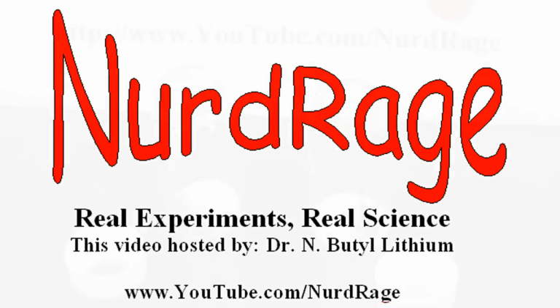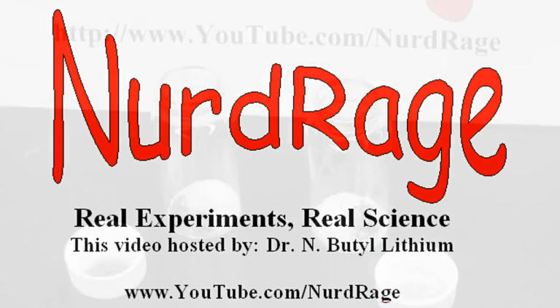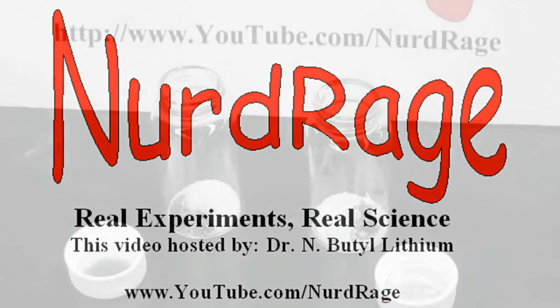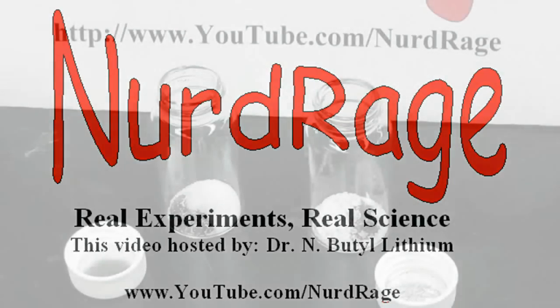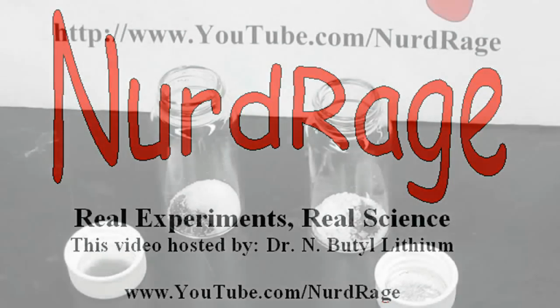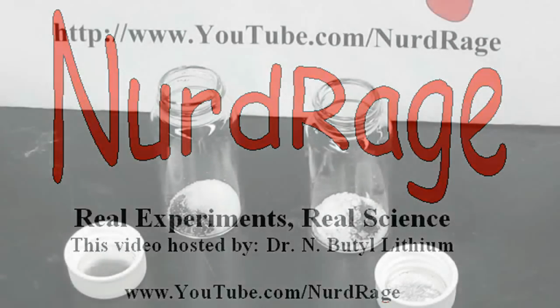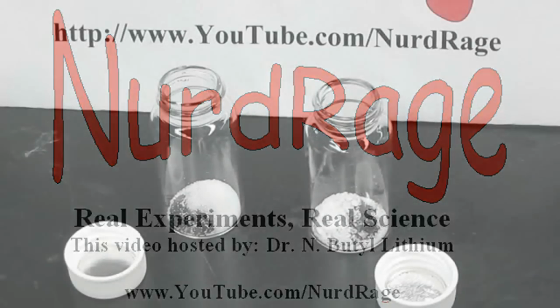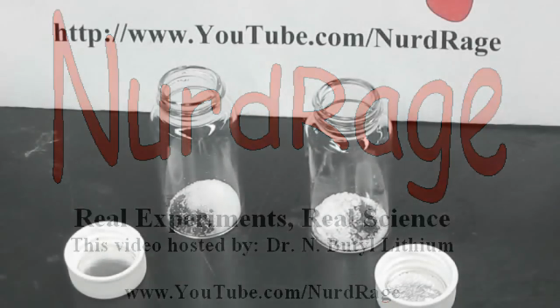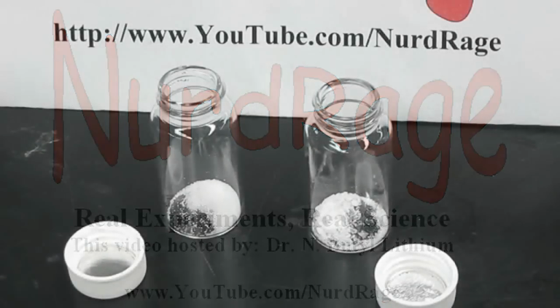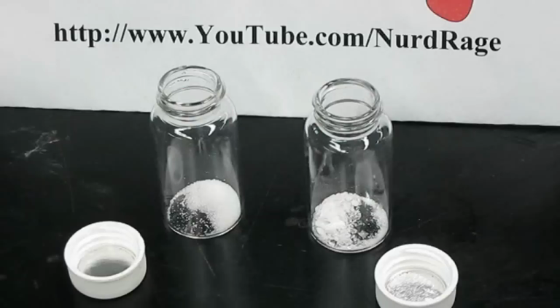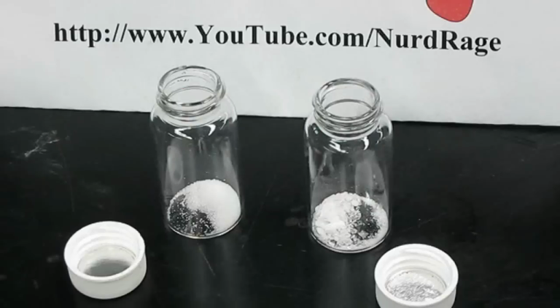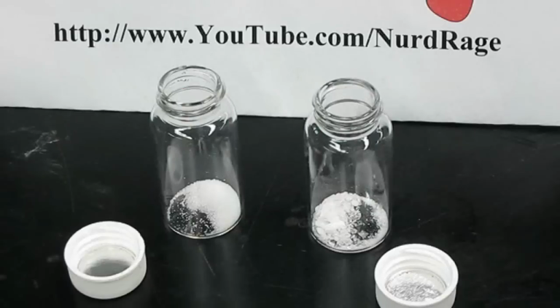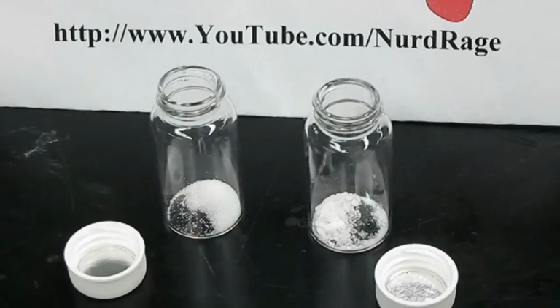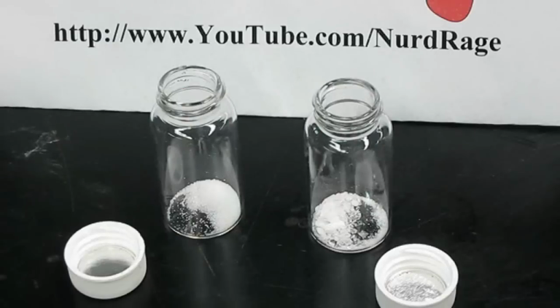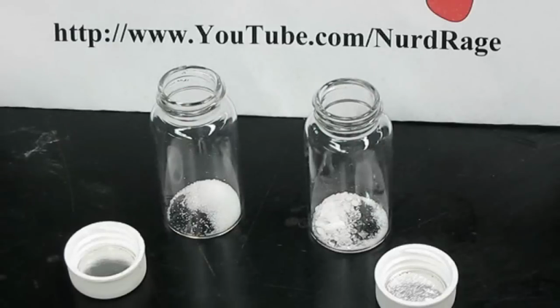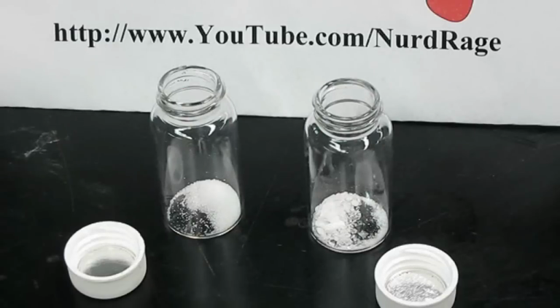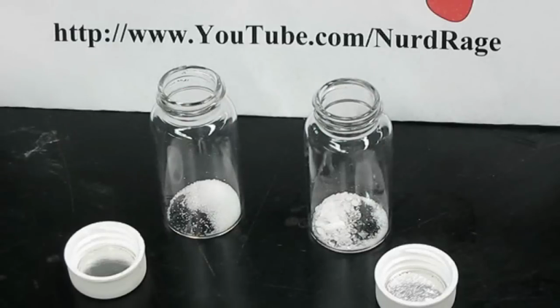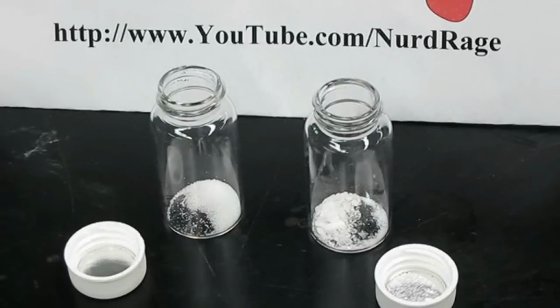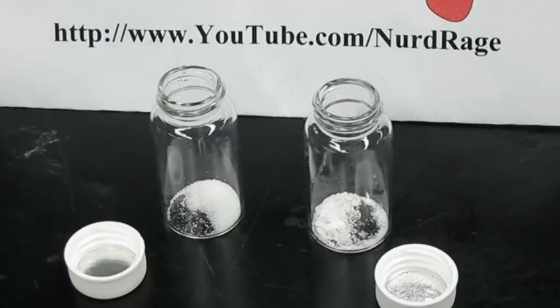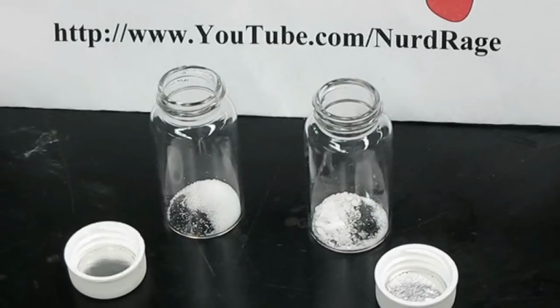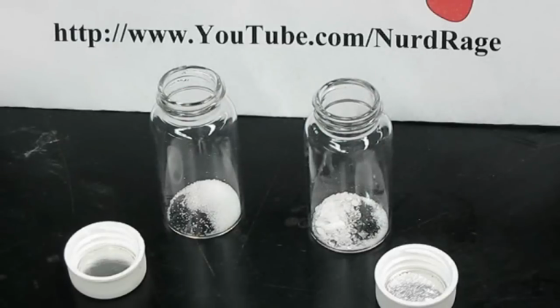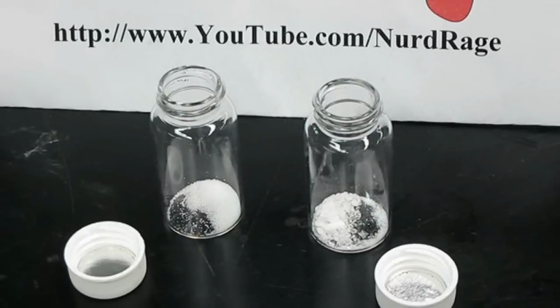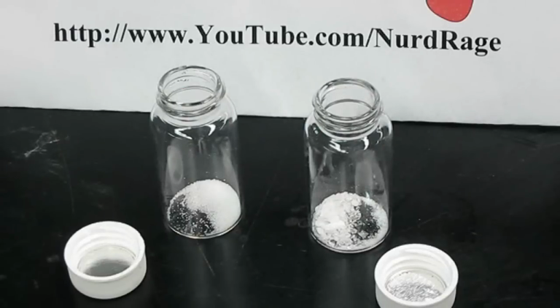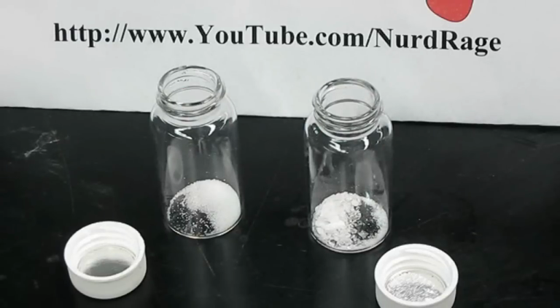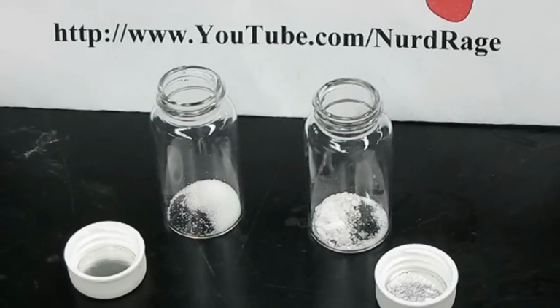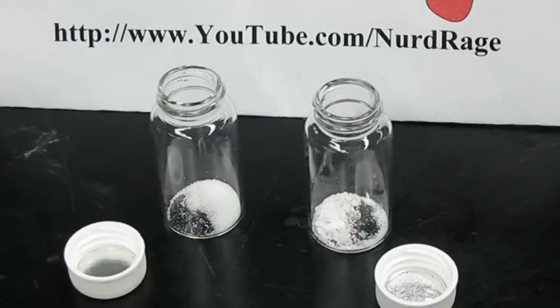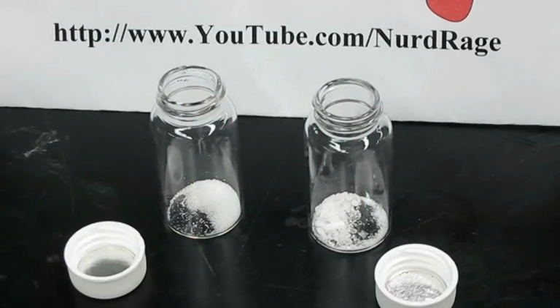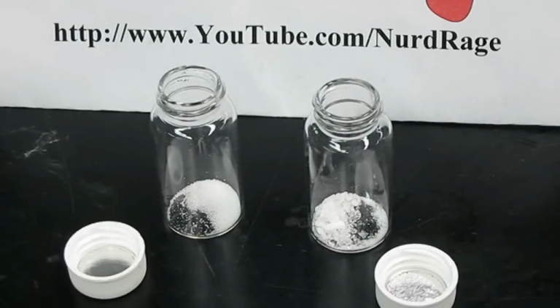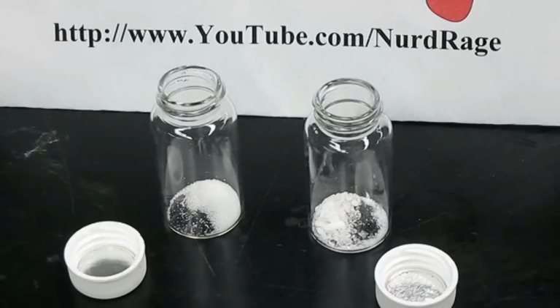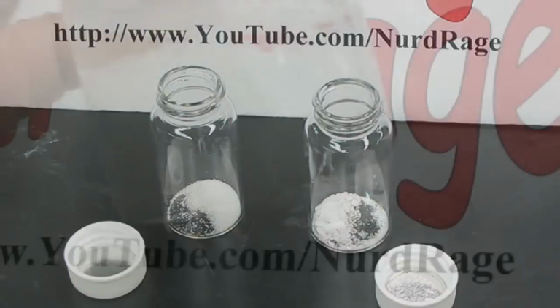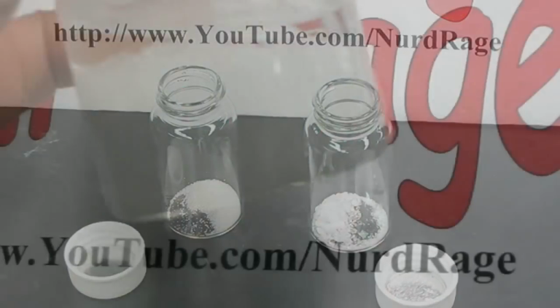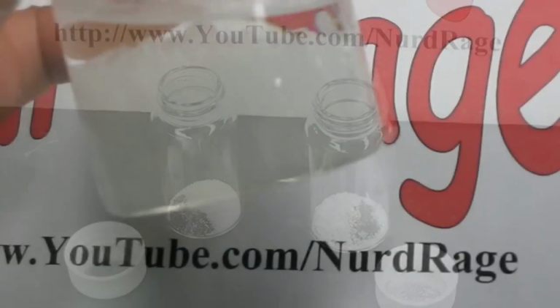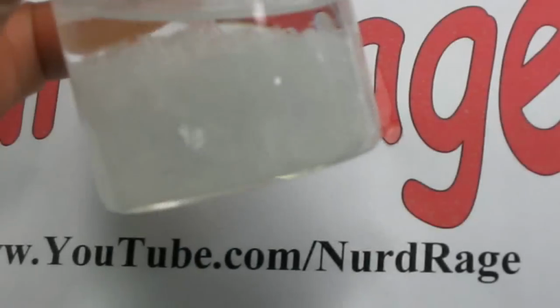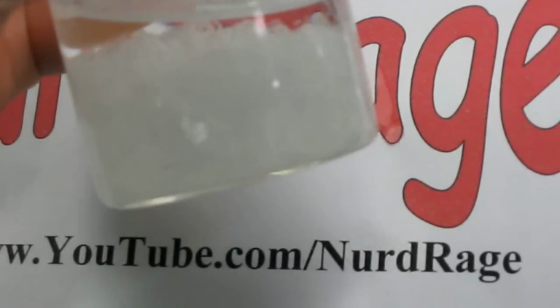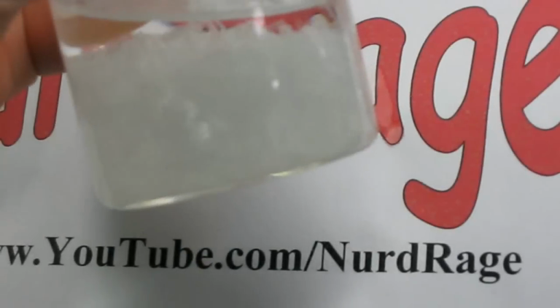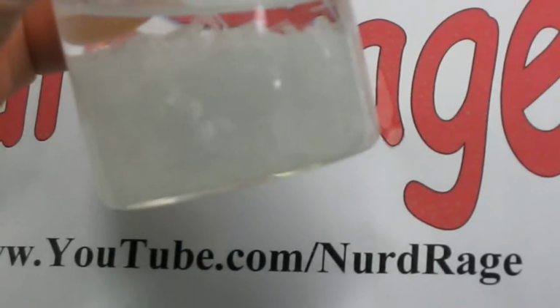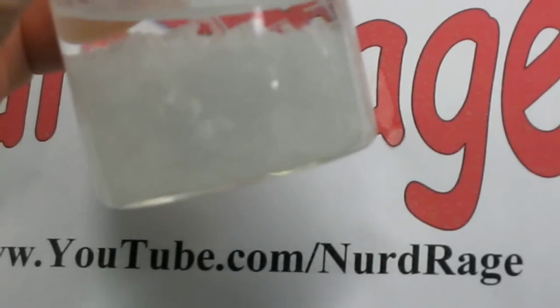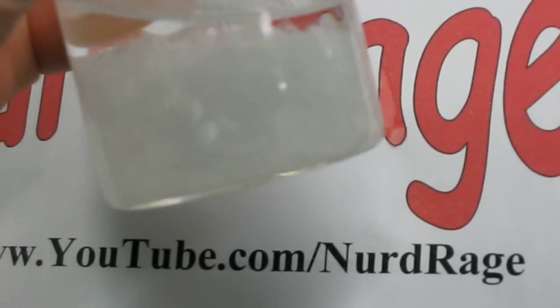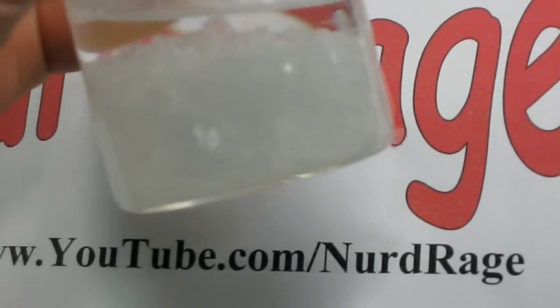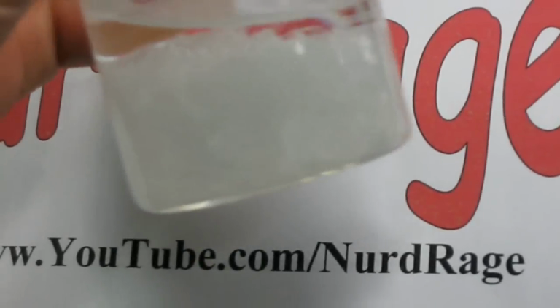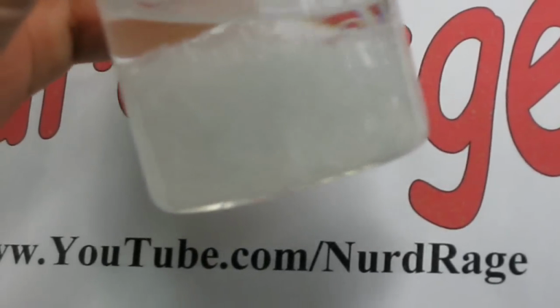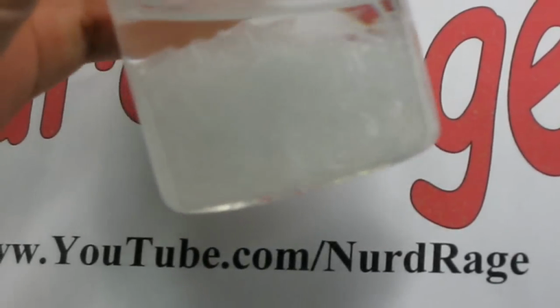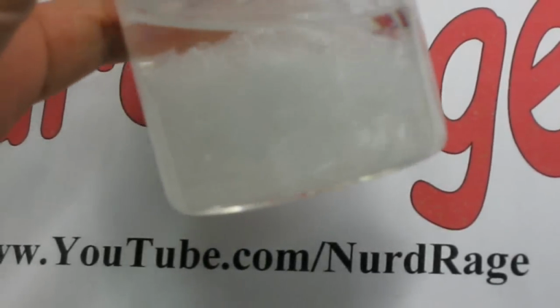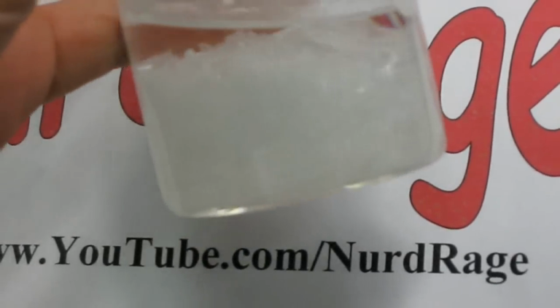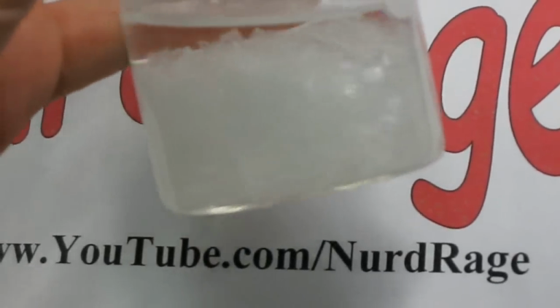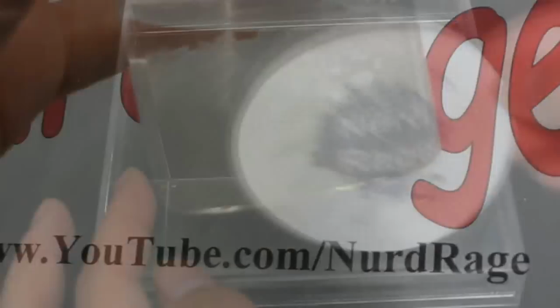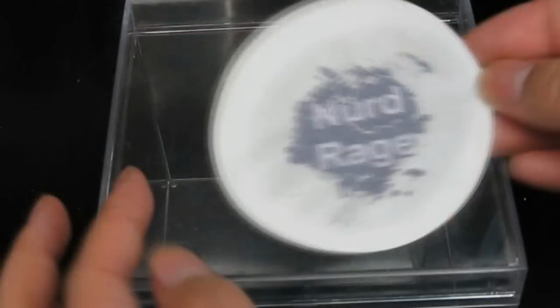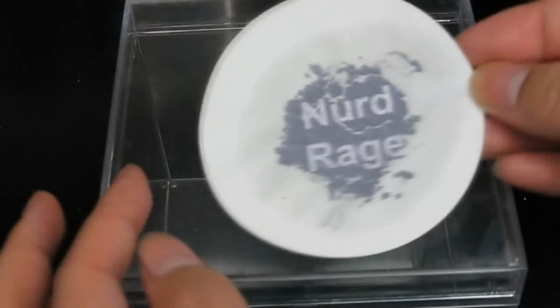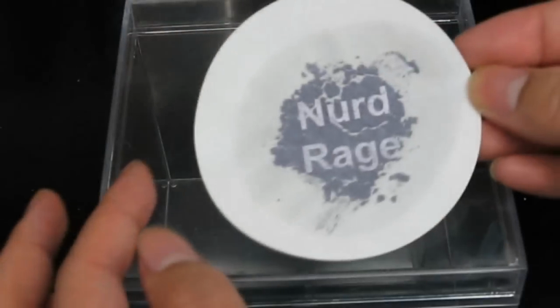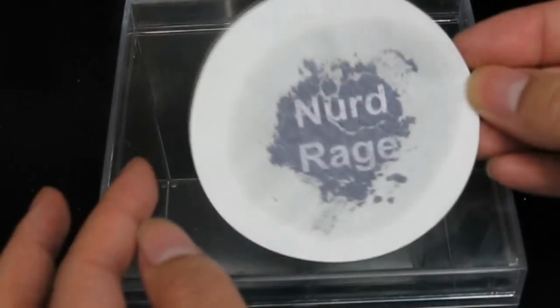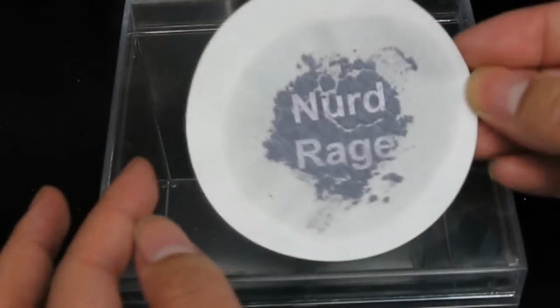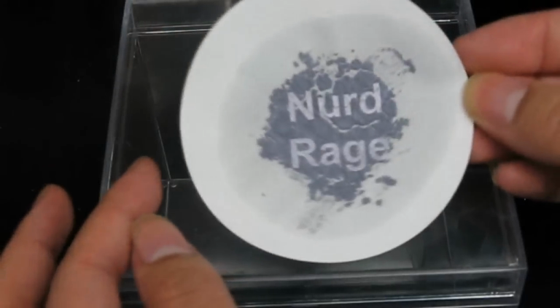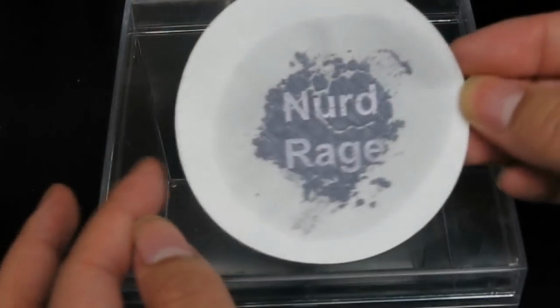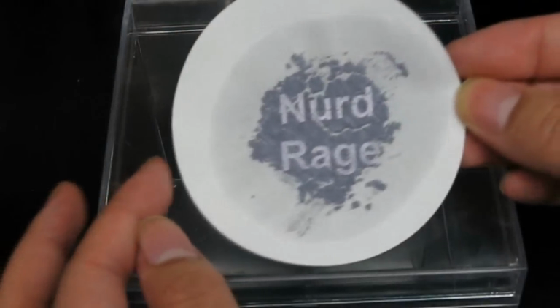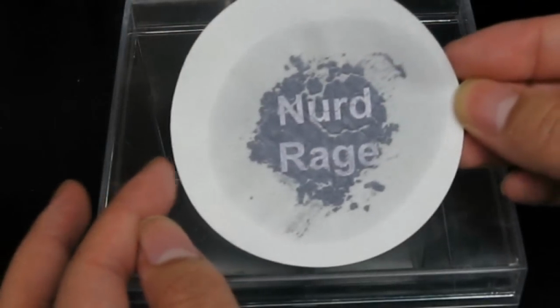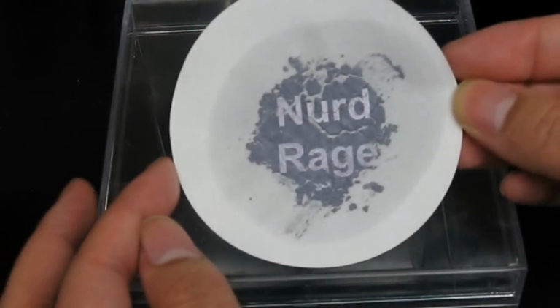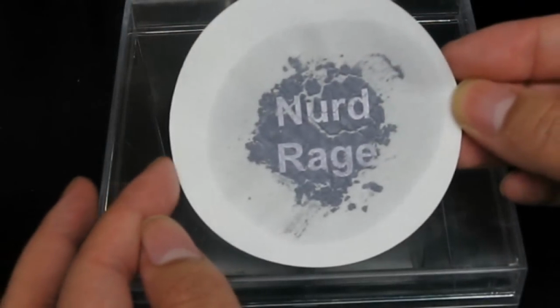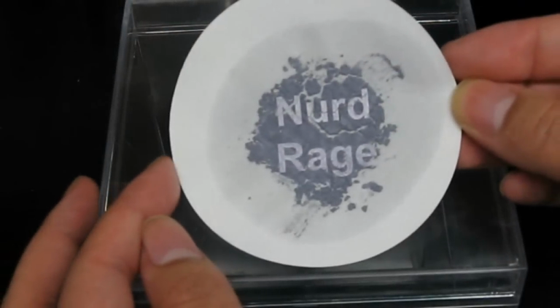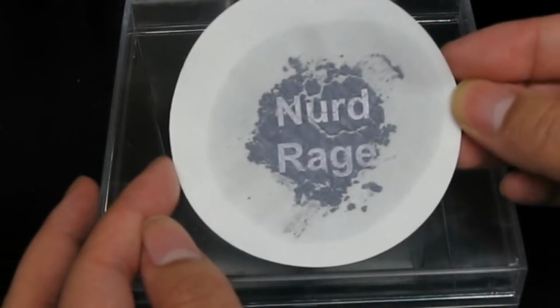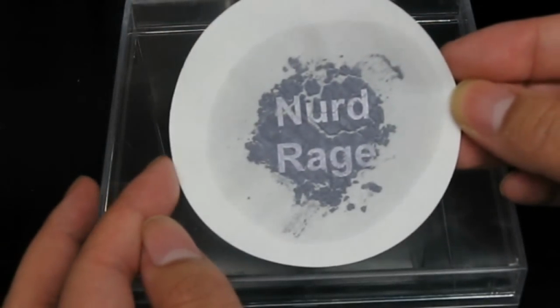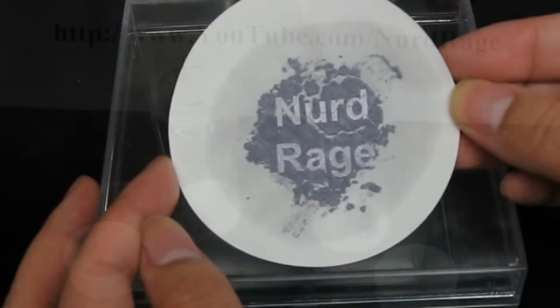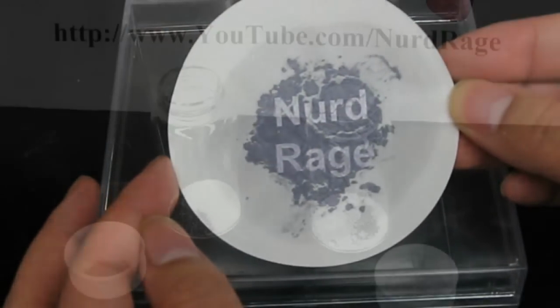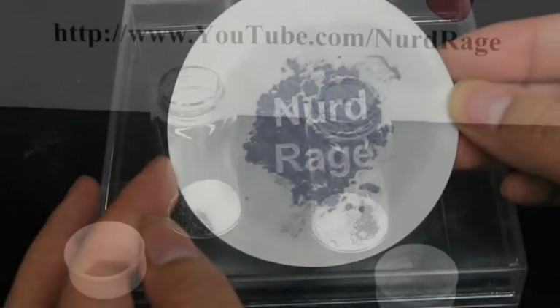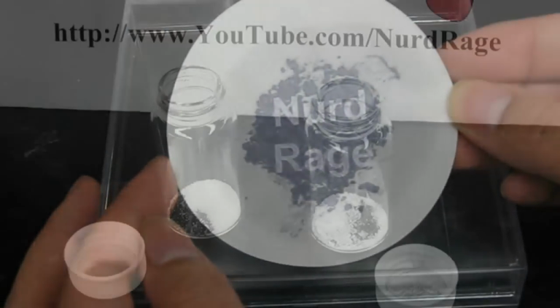Greetings fellow nerds. Today we're going to use the silver nitrate made in a previous video to do a simple photography experiment.